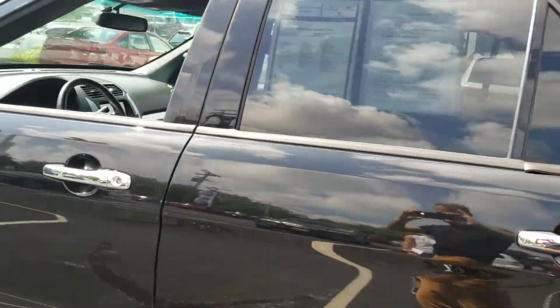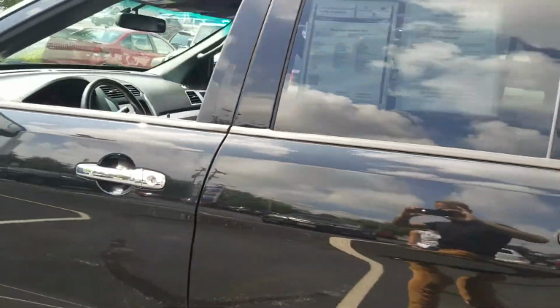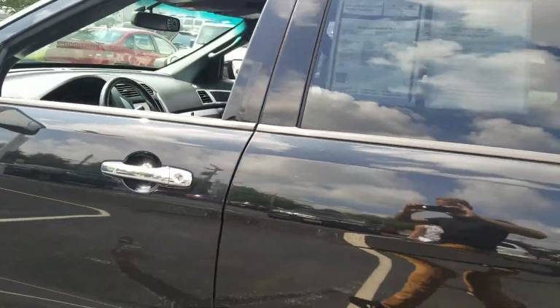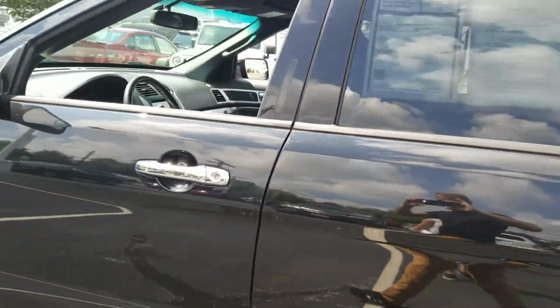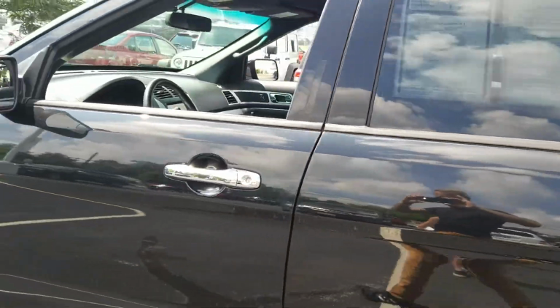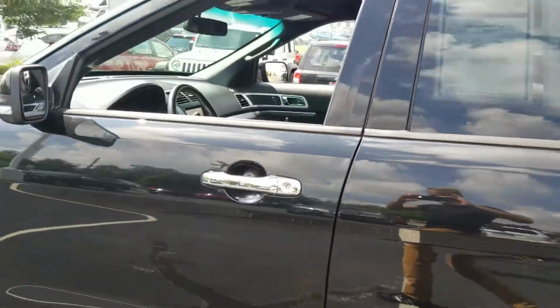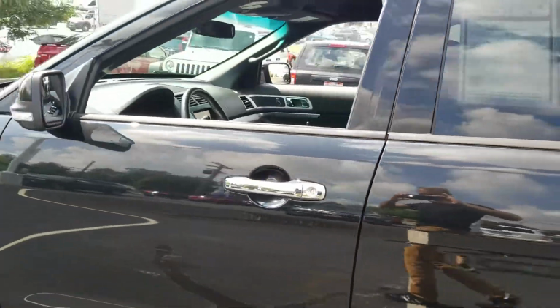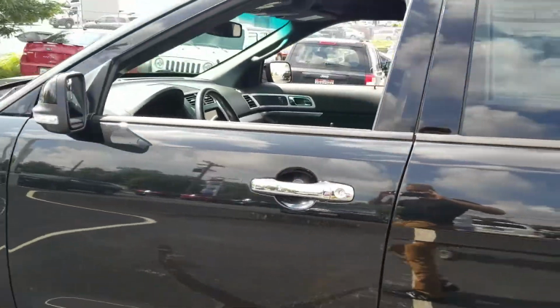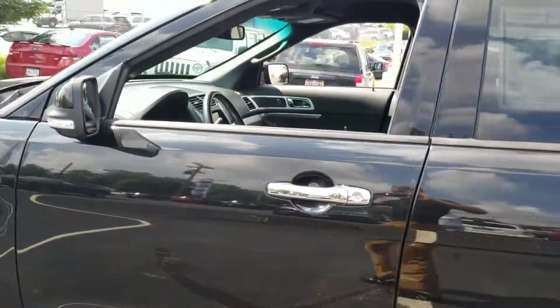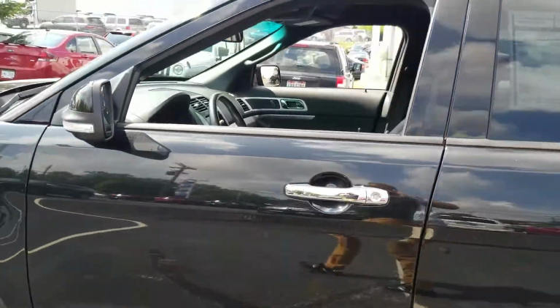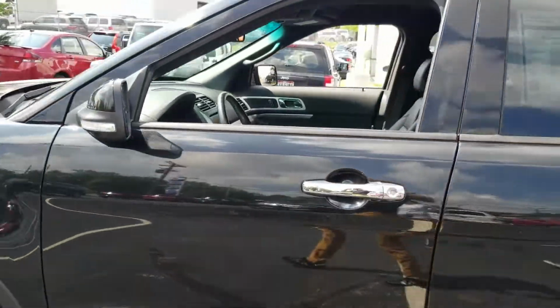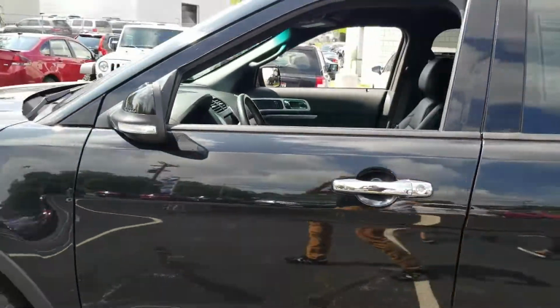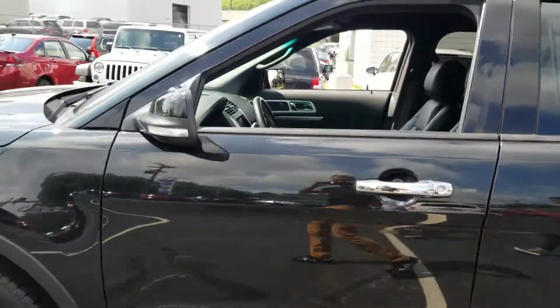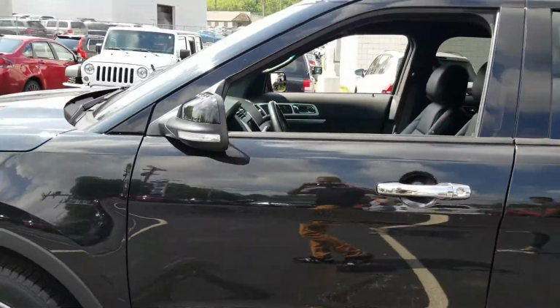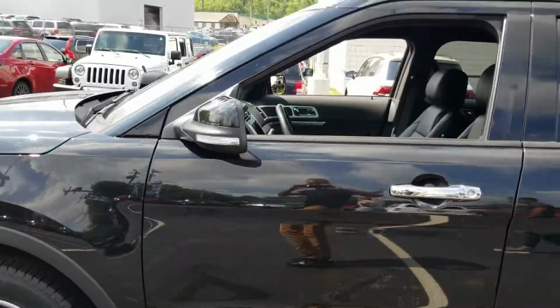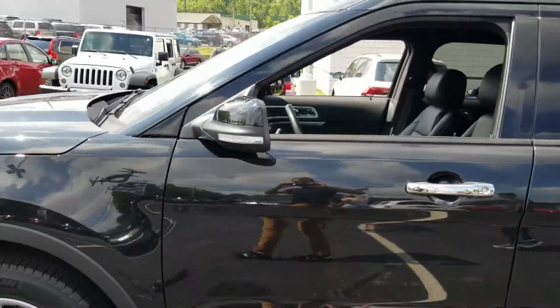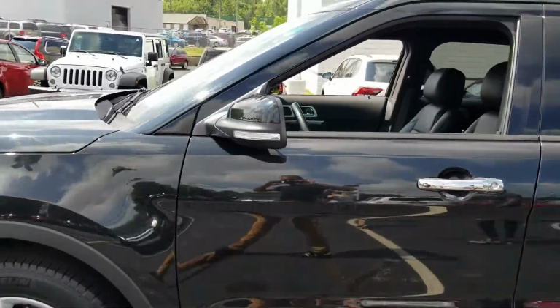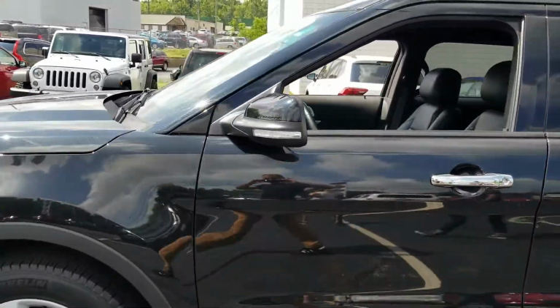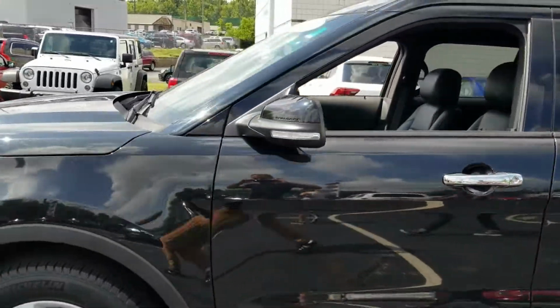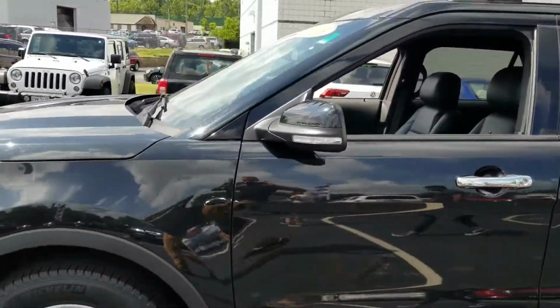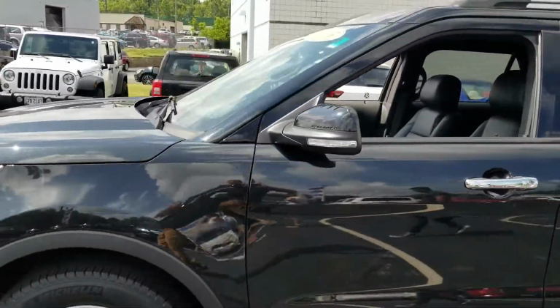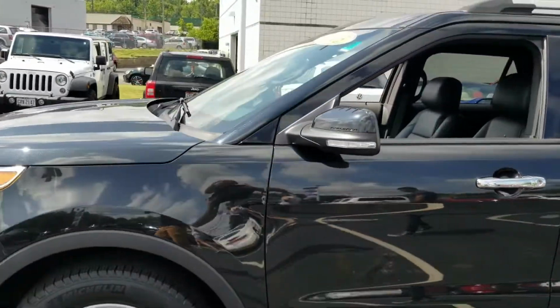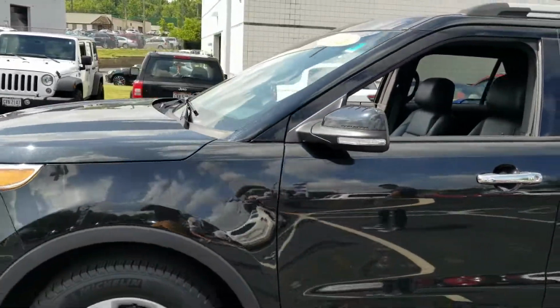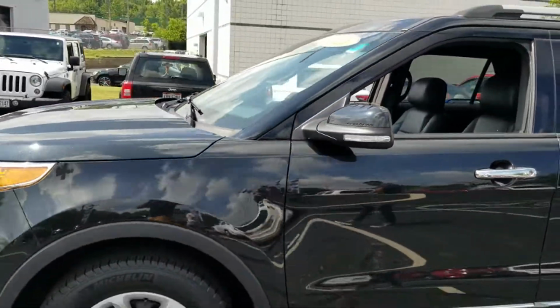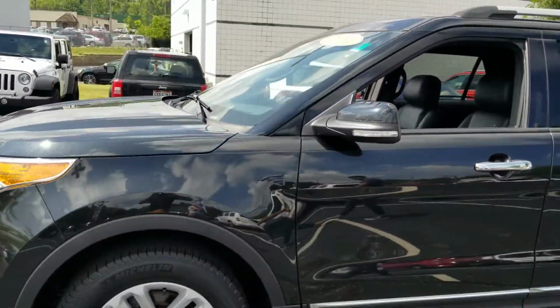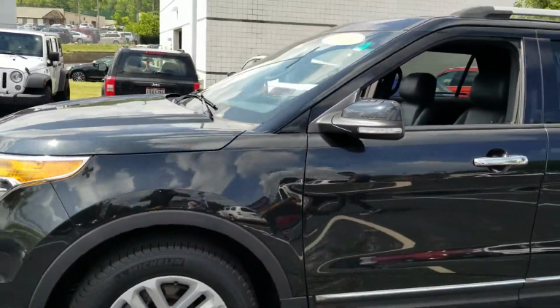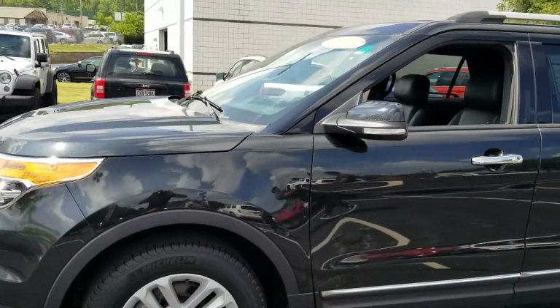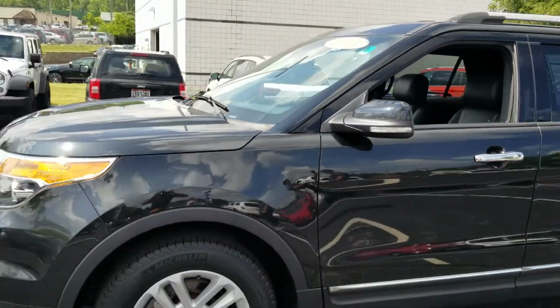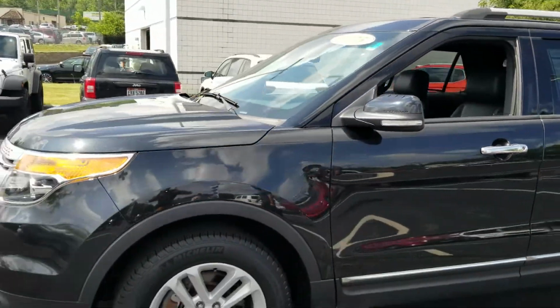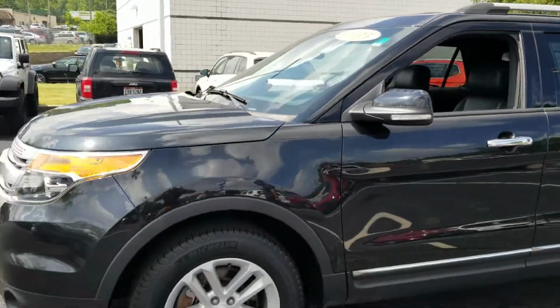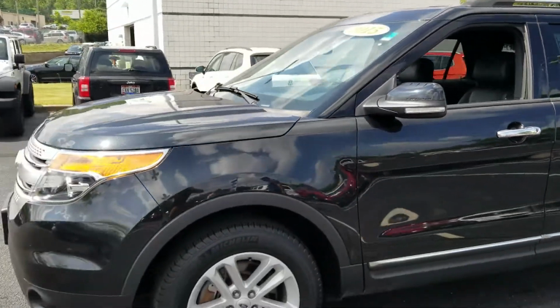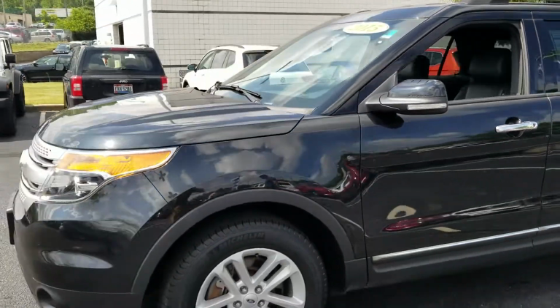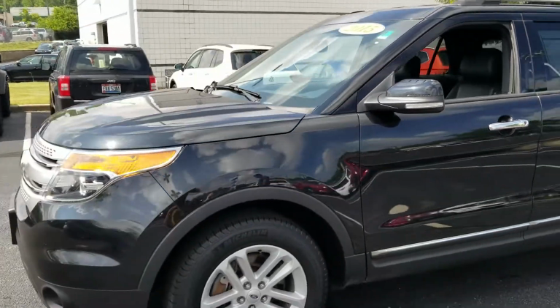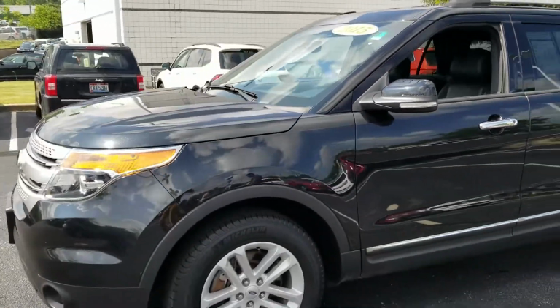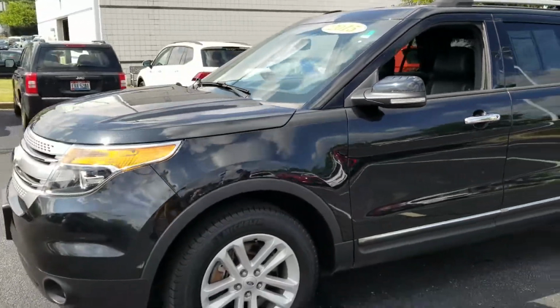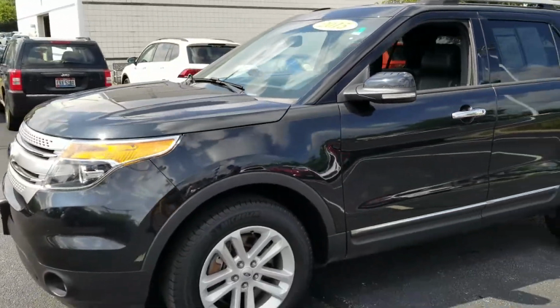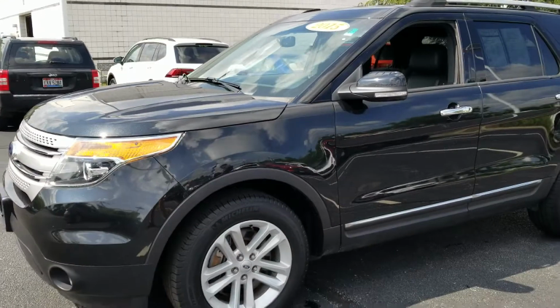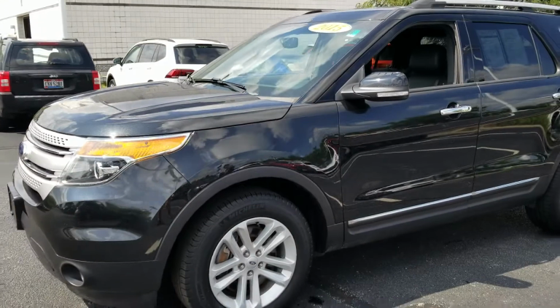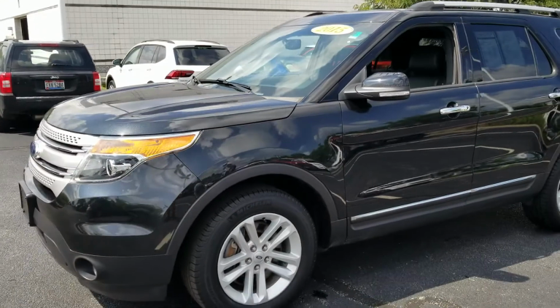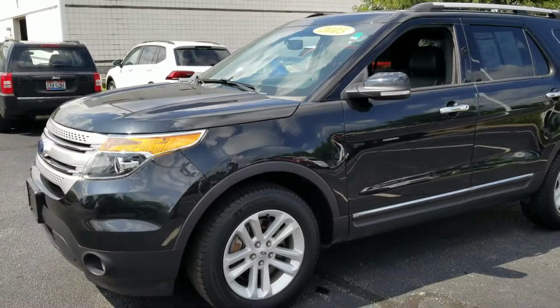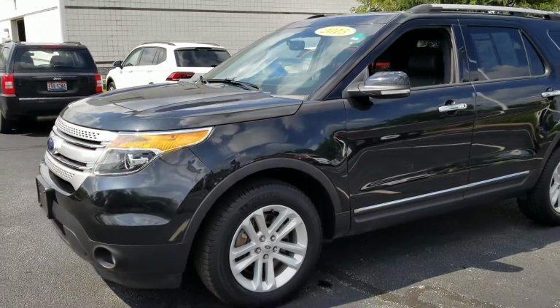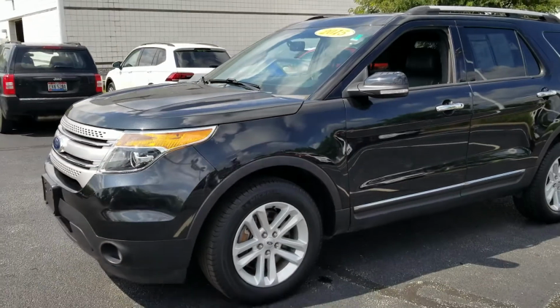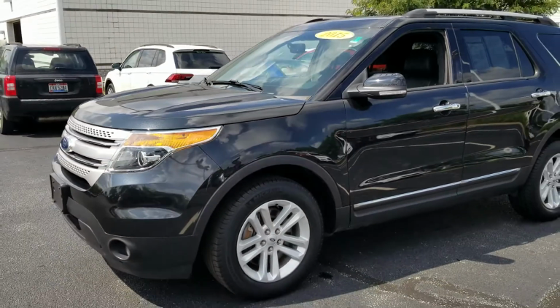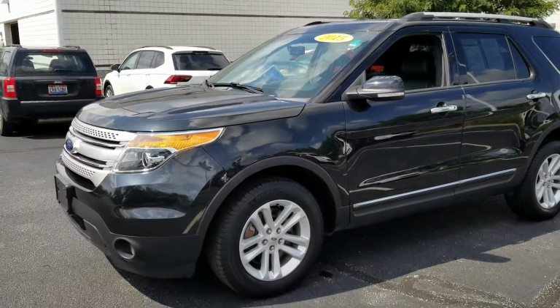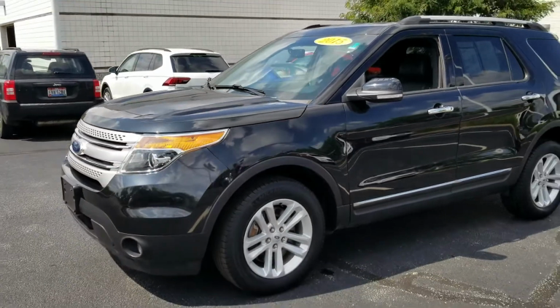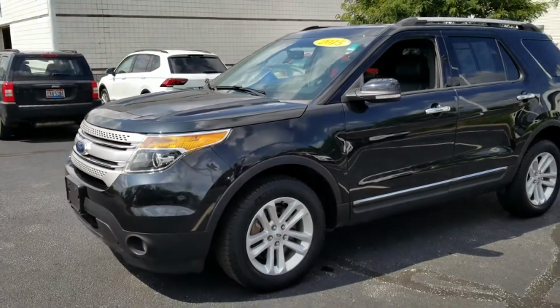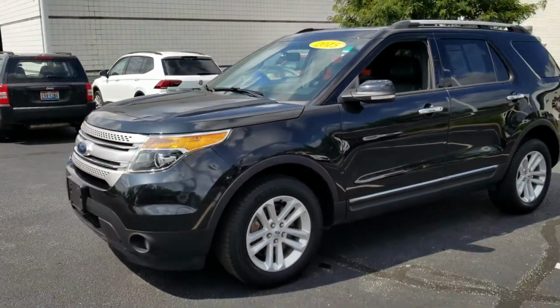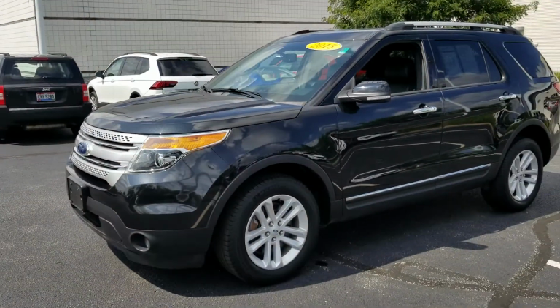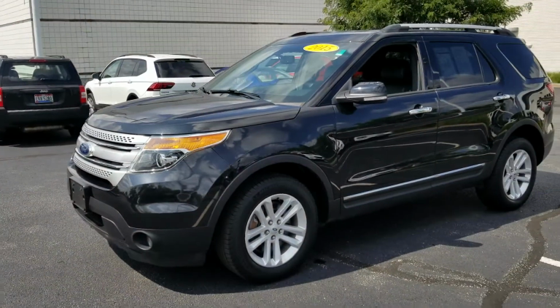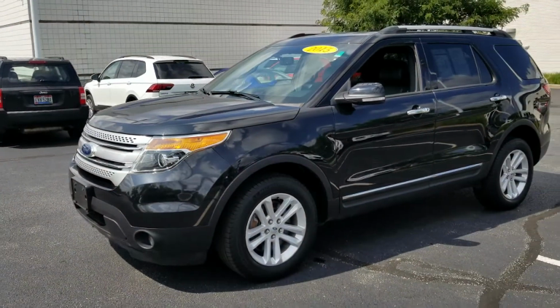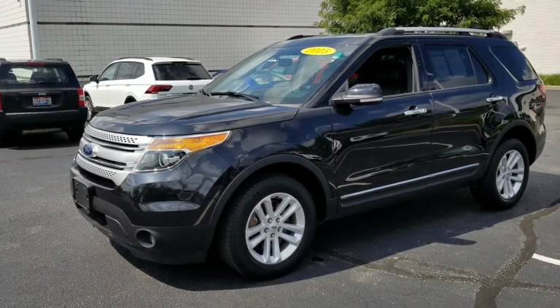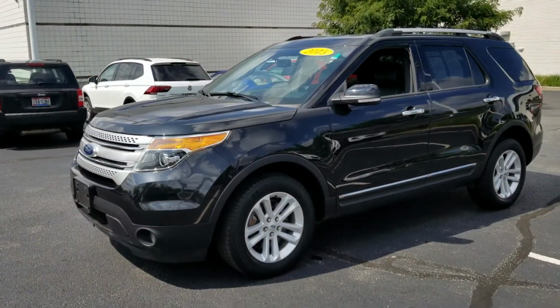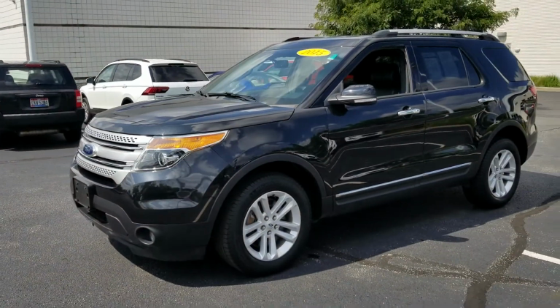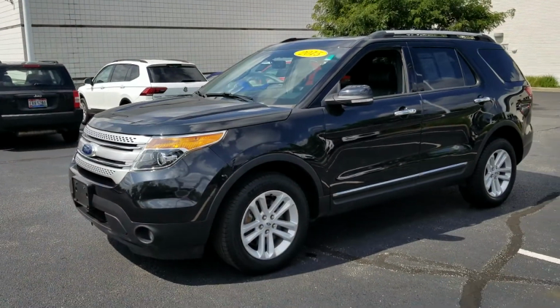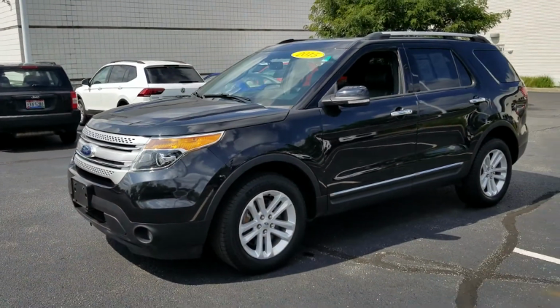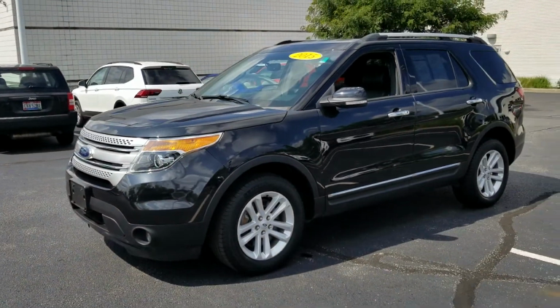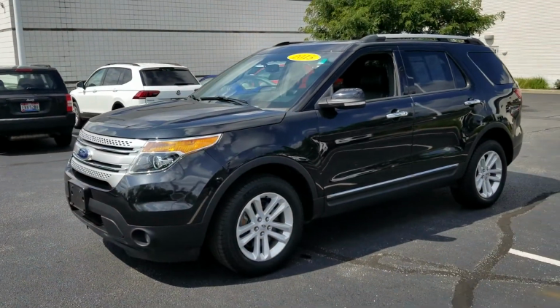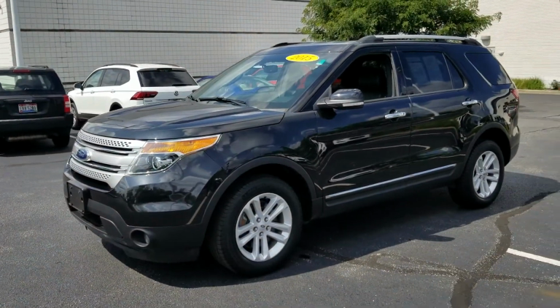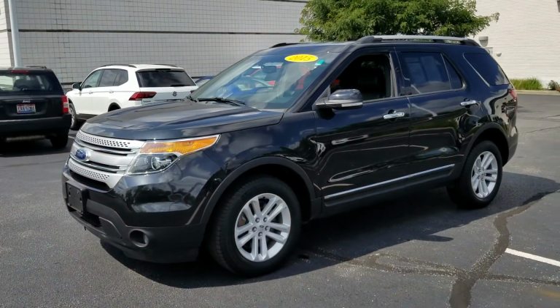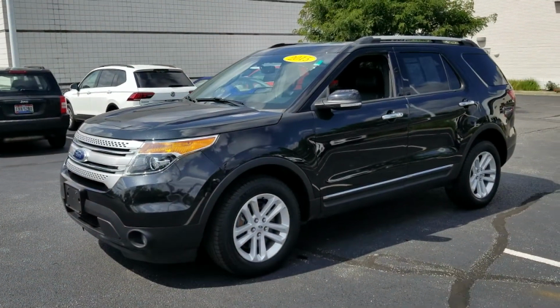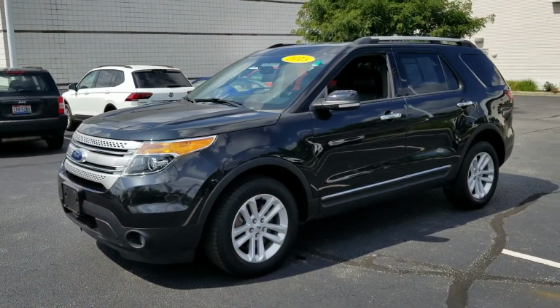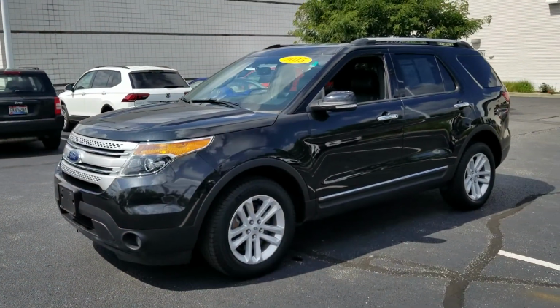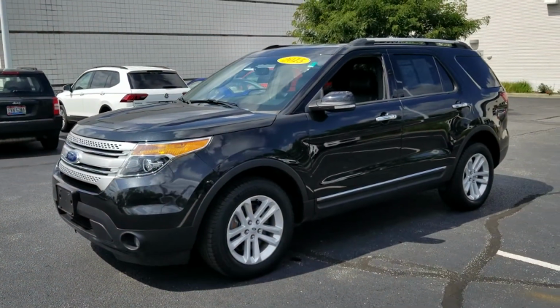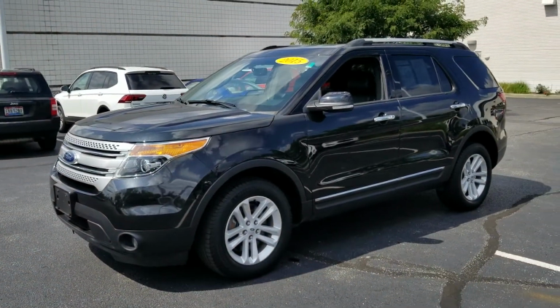For more information, call or visit Ganley Bedford Imports.